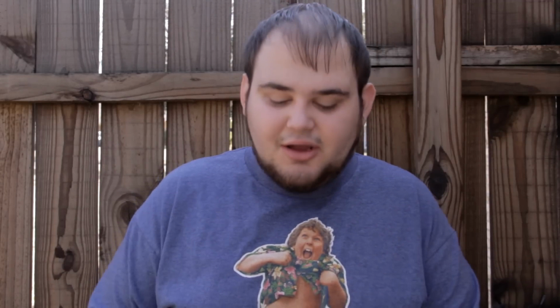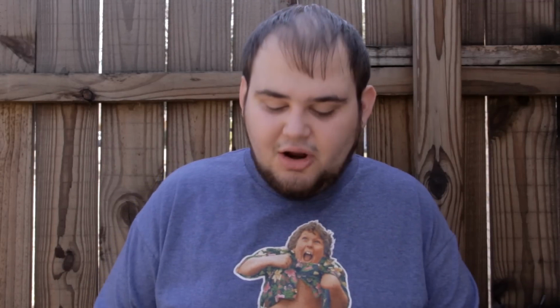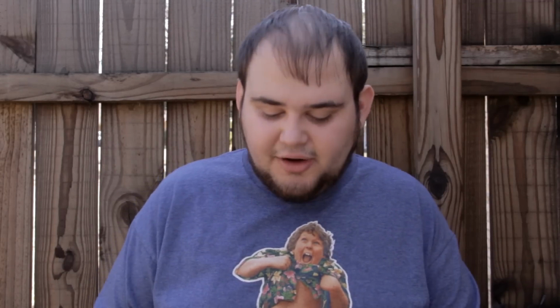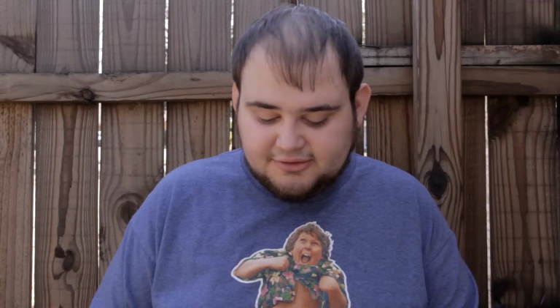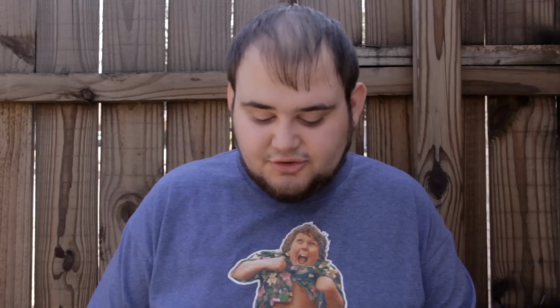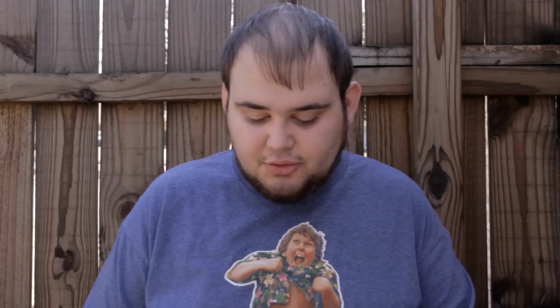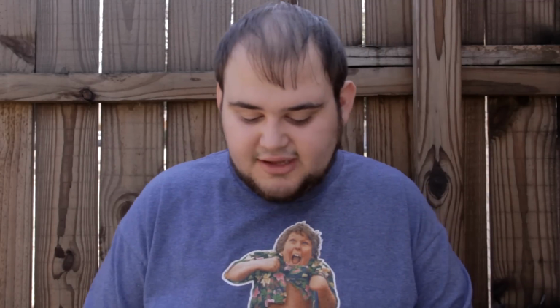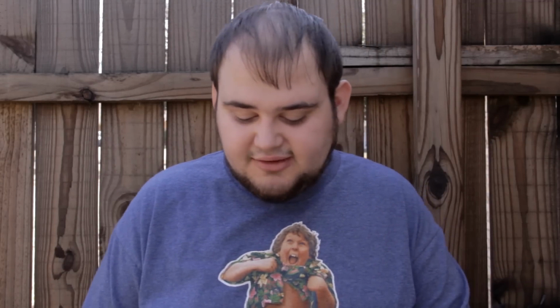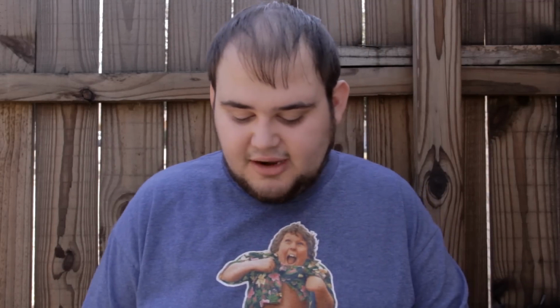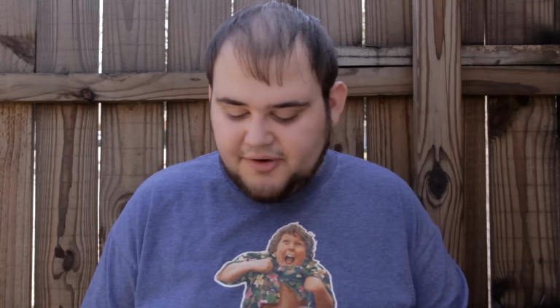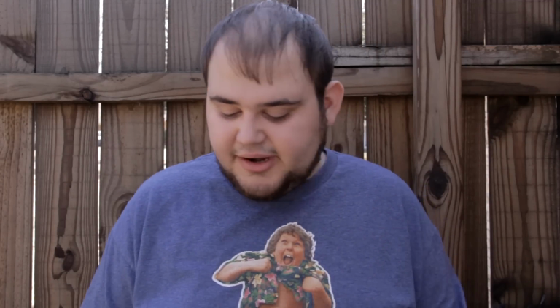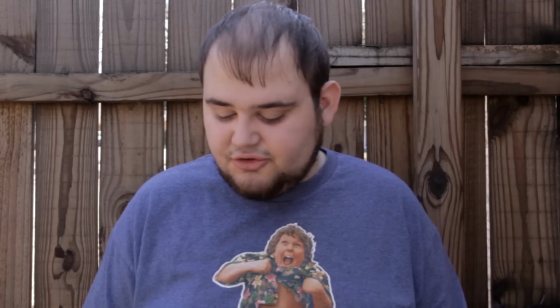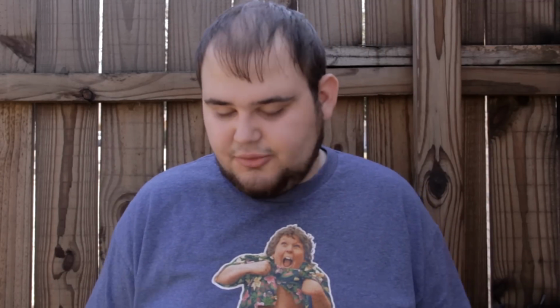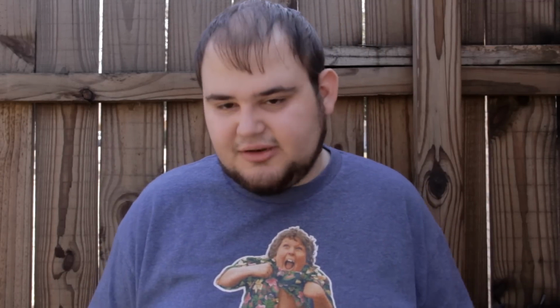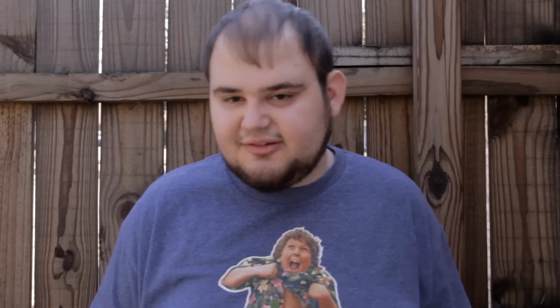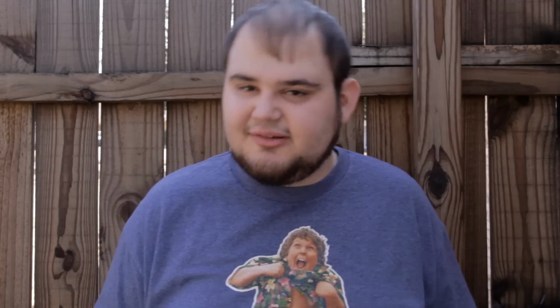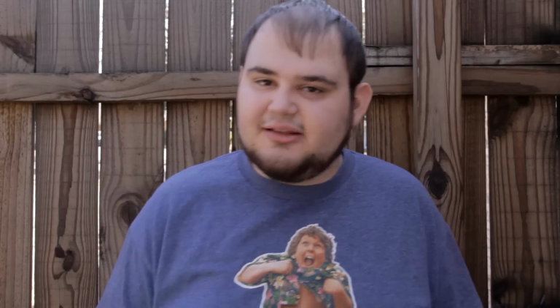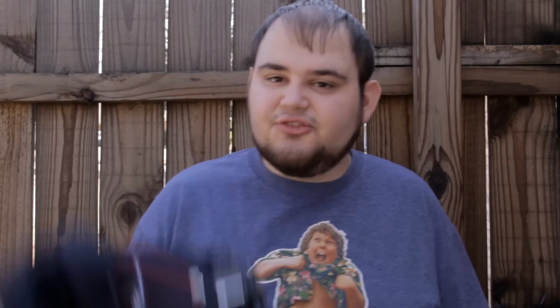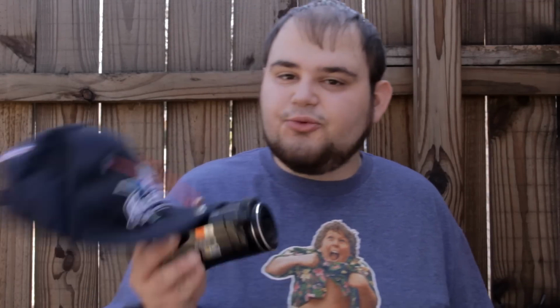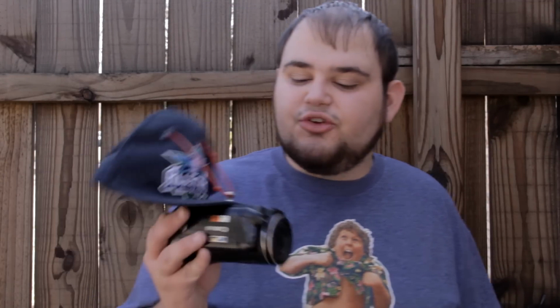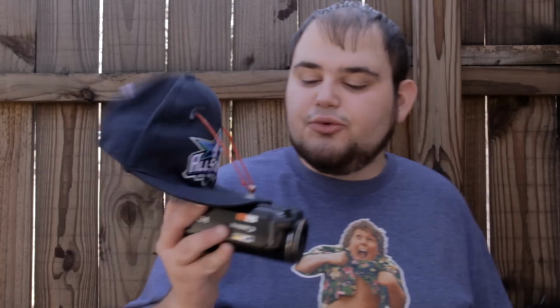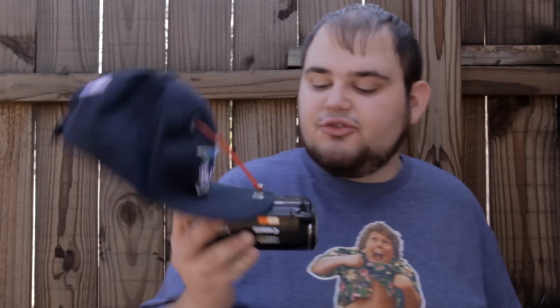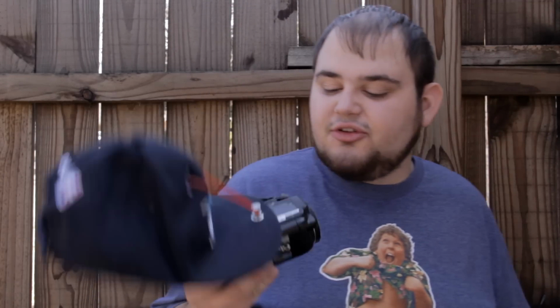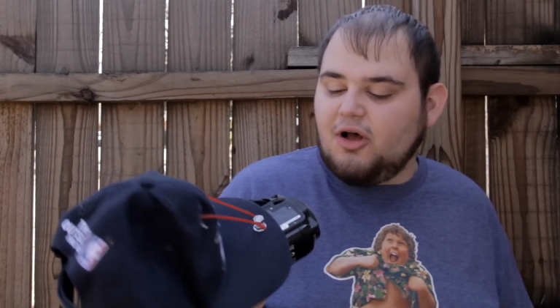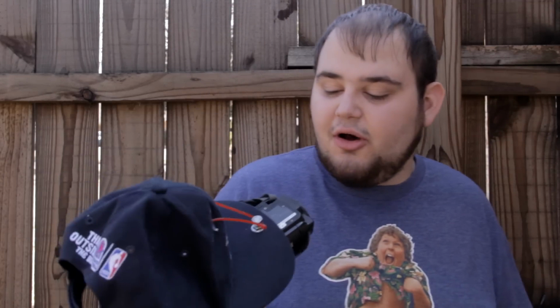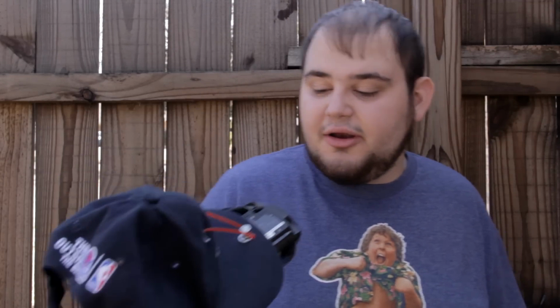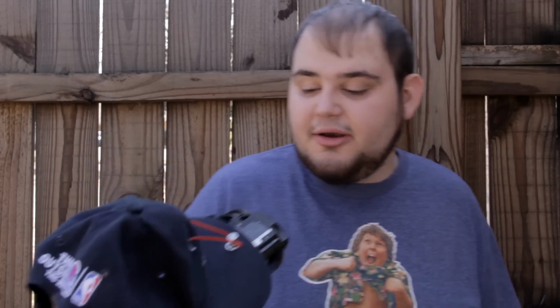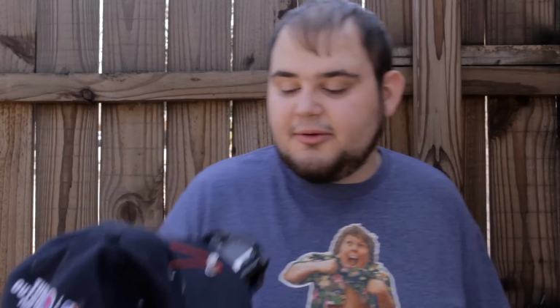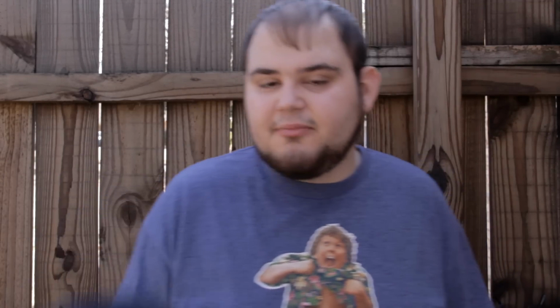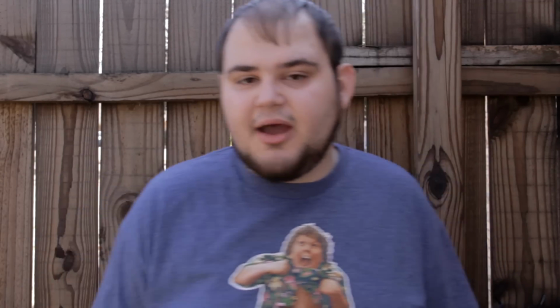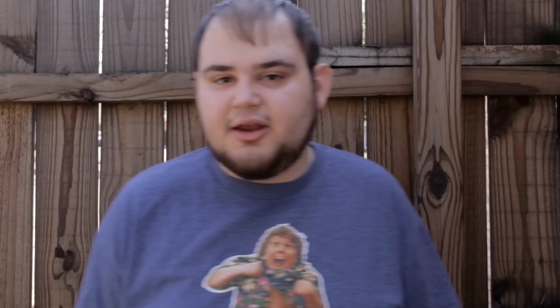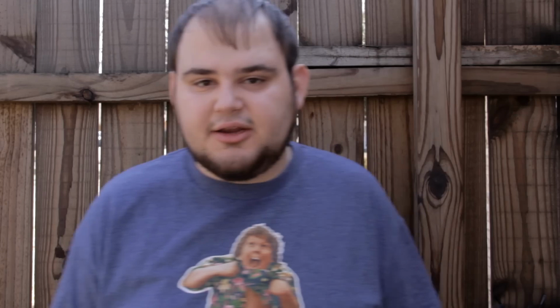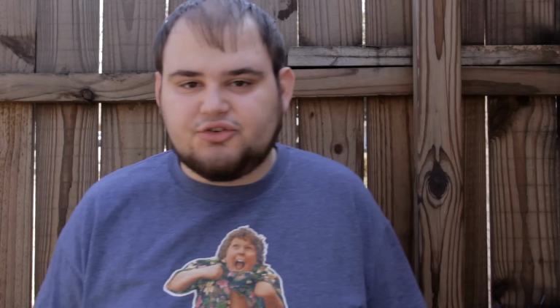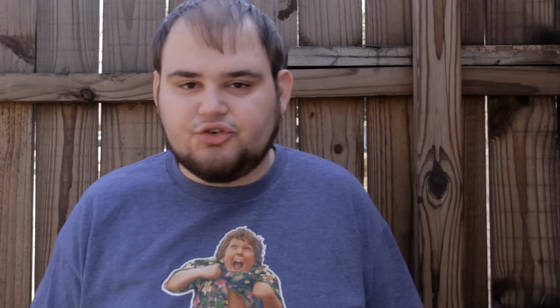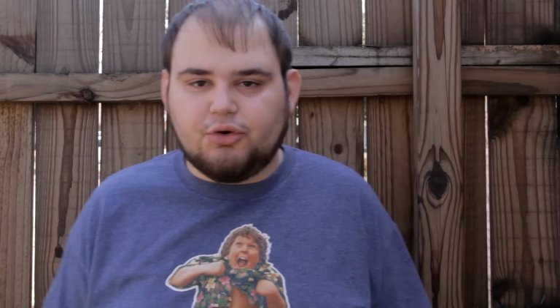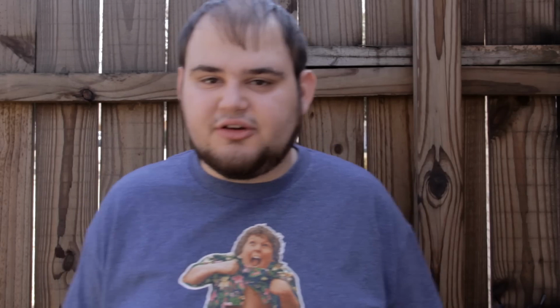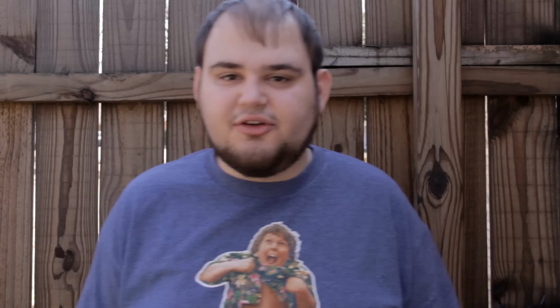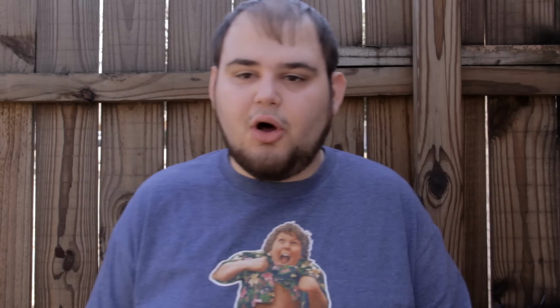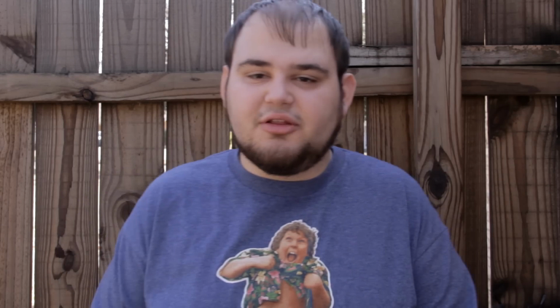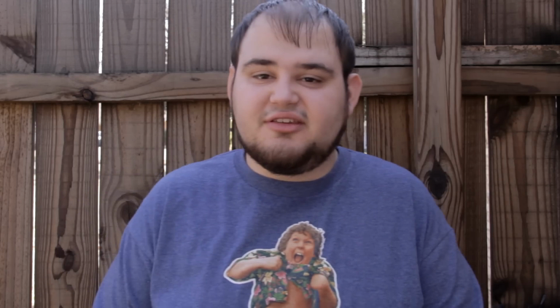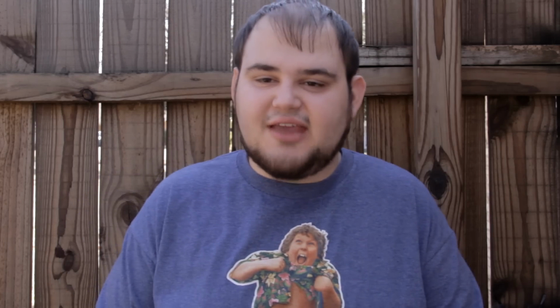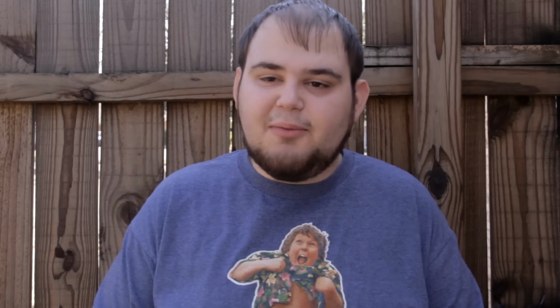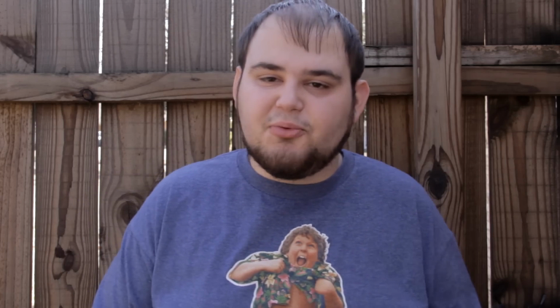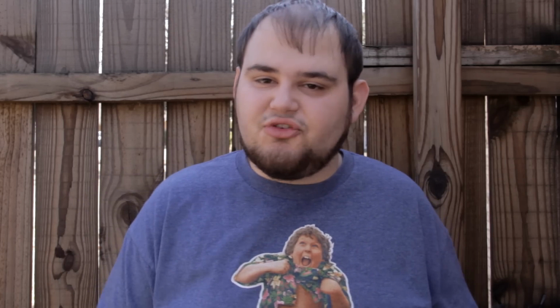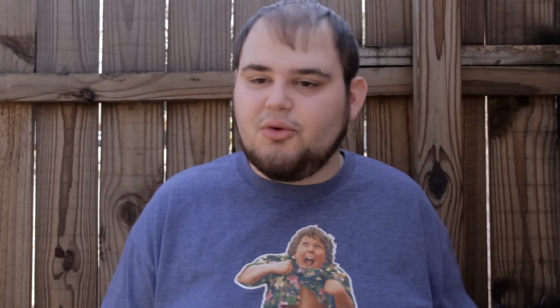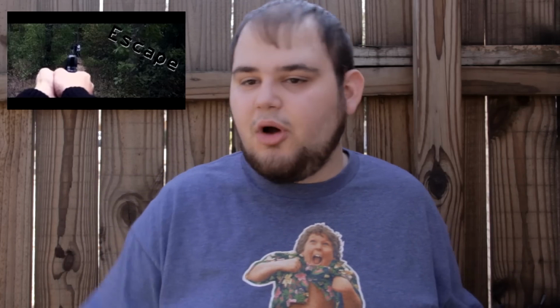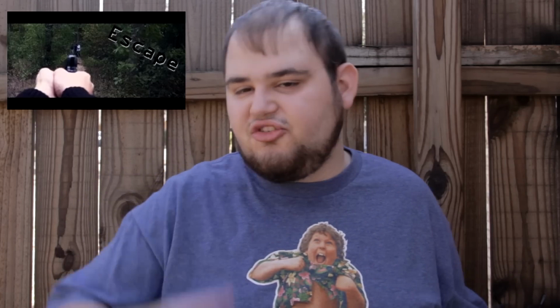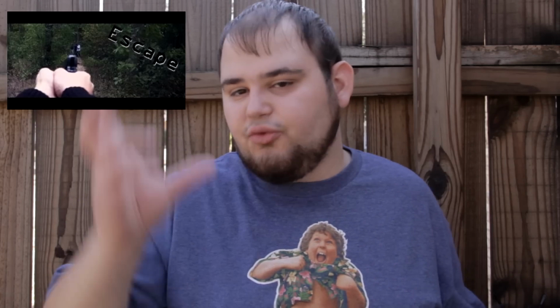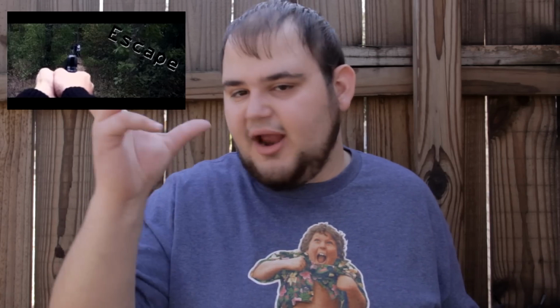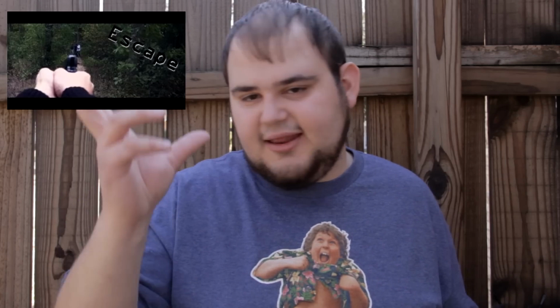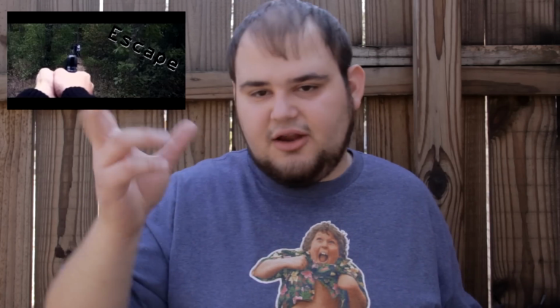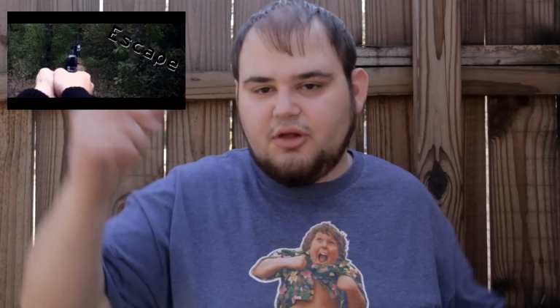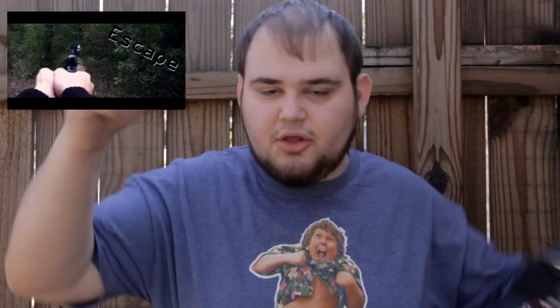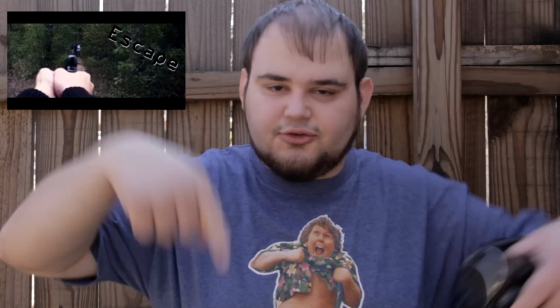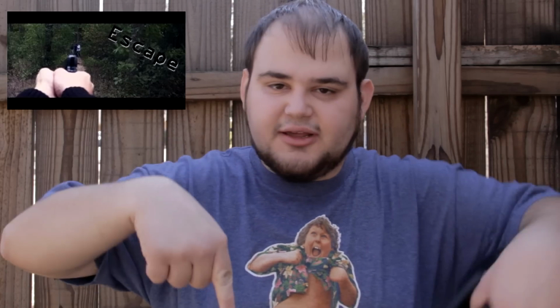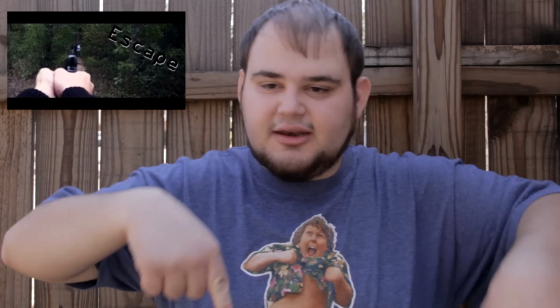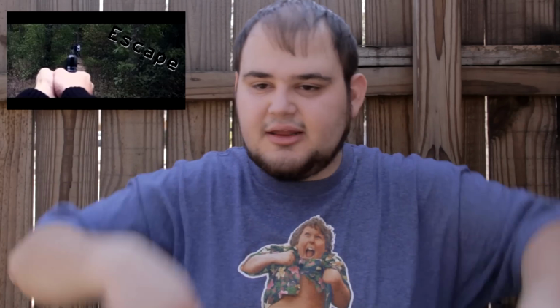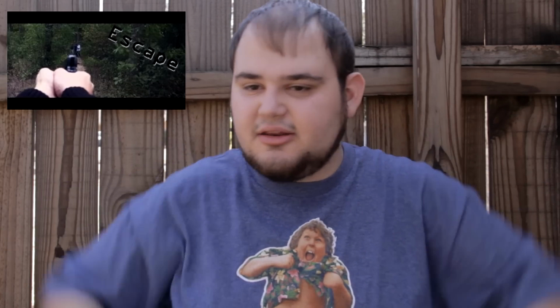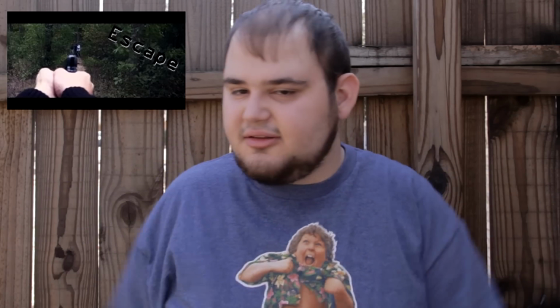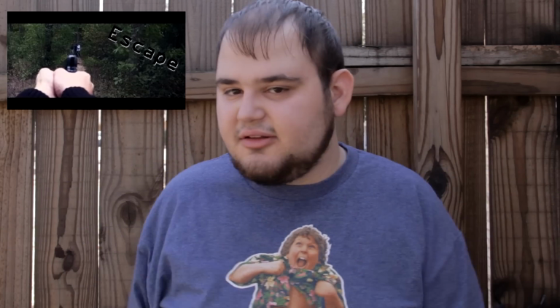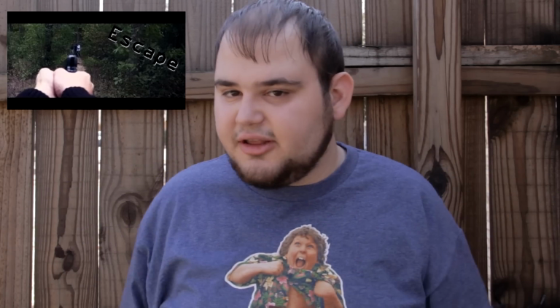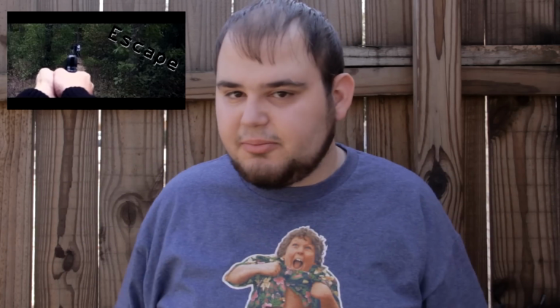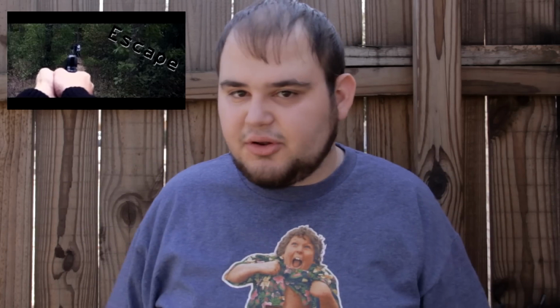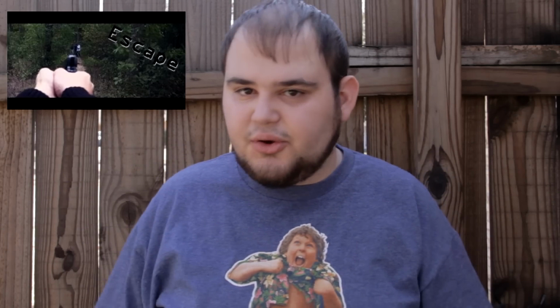Let's get right into it. This rig was used on my short called 'Escape,' which you can watch right here — I'll also link it in the description below.